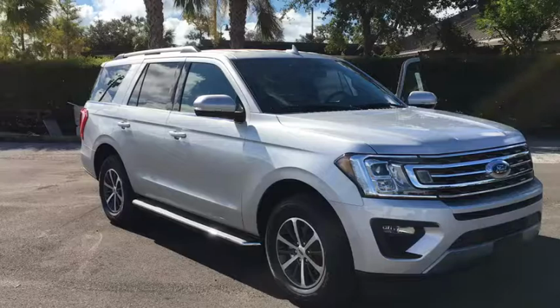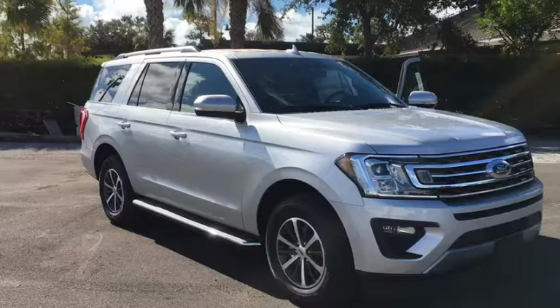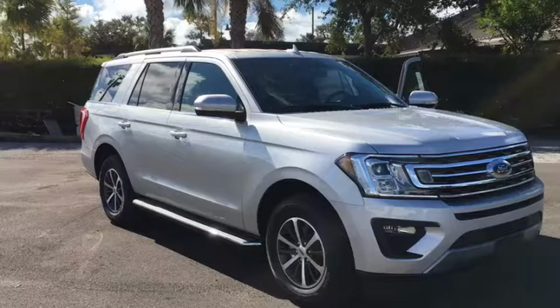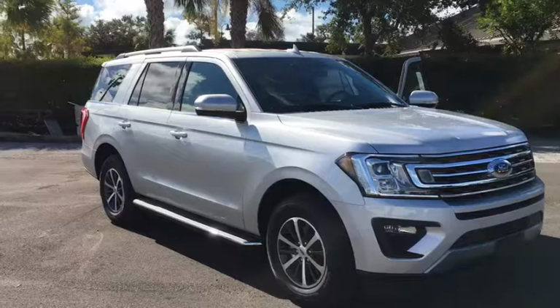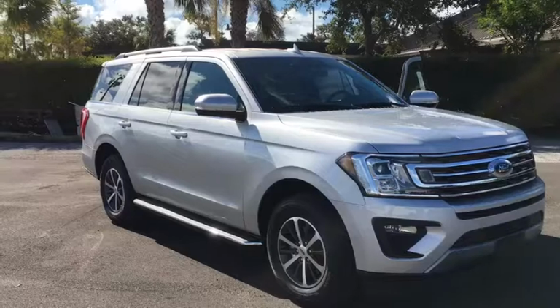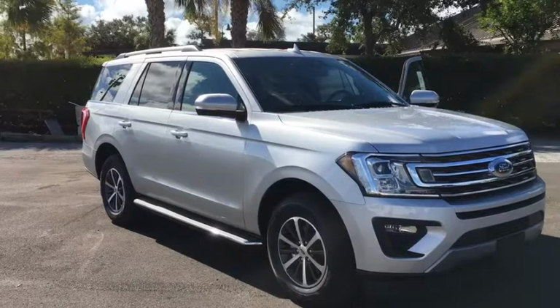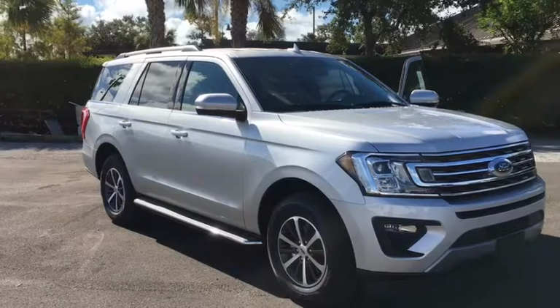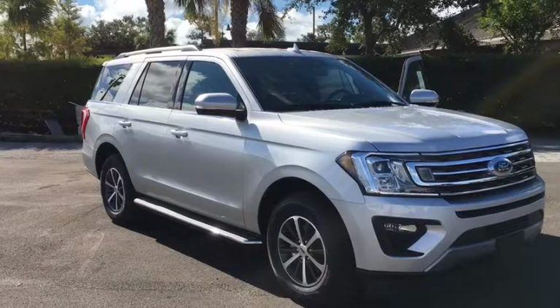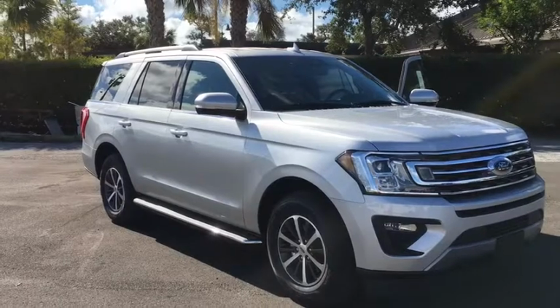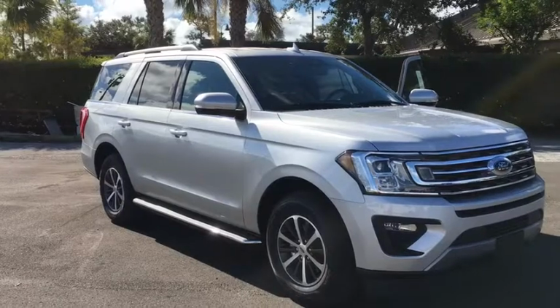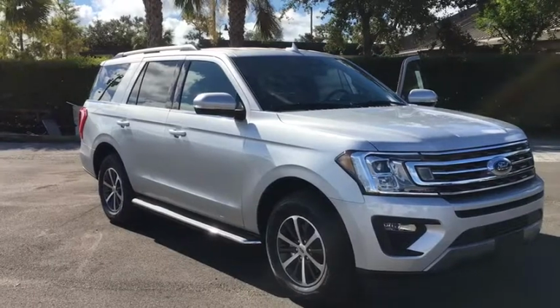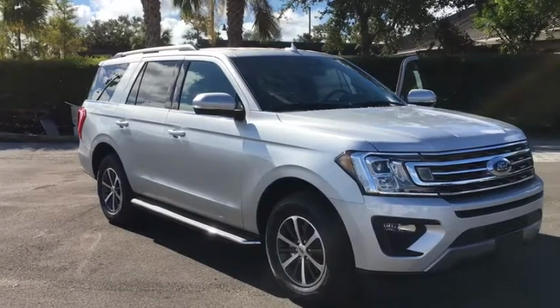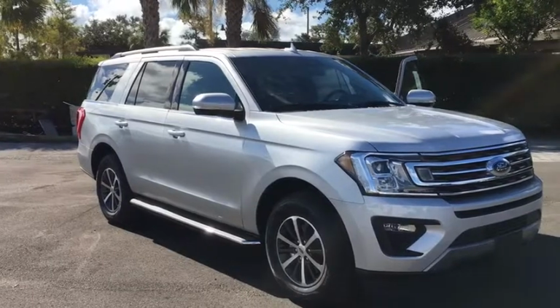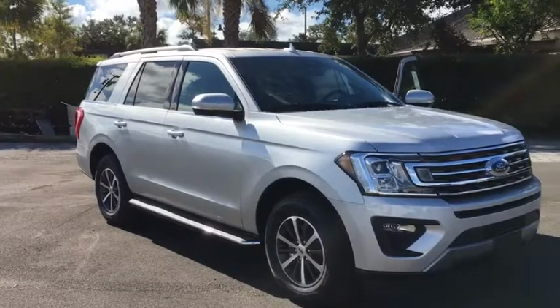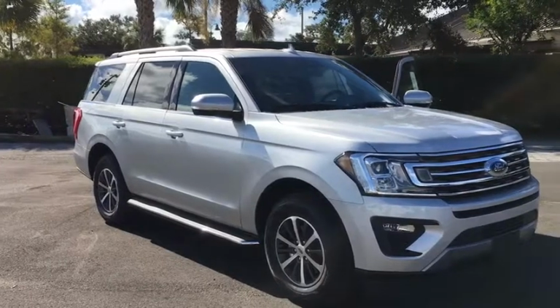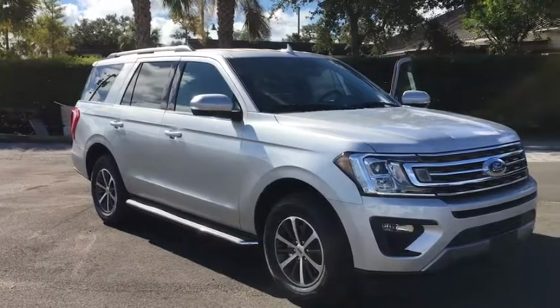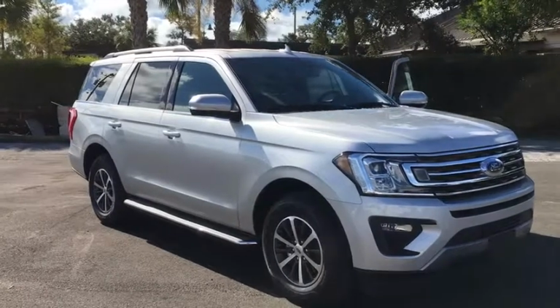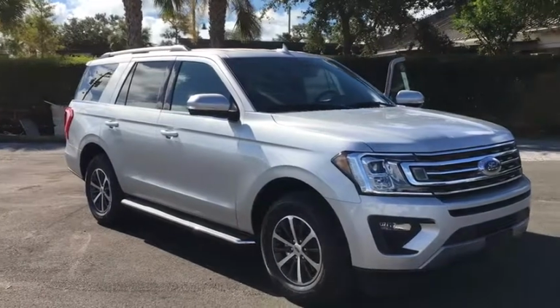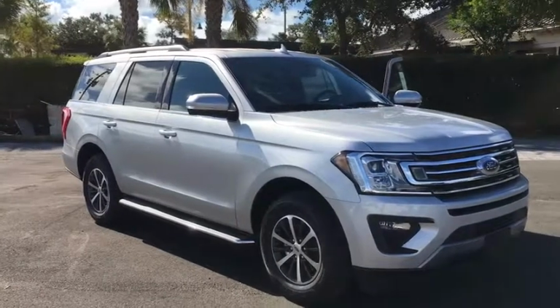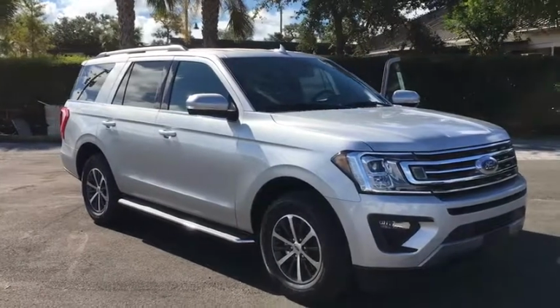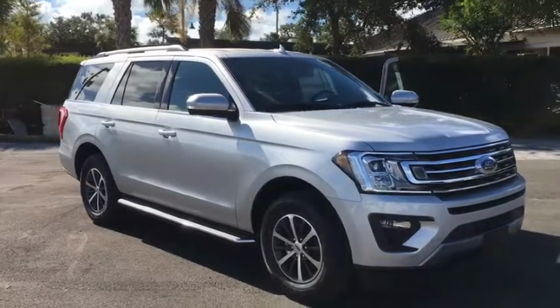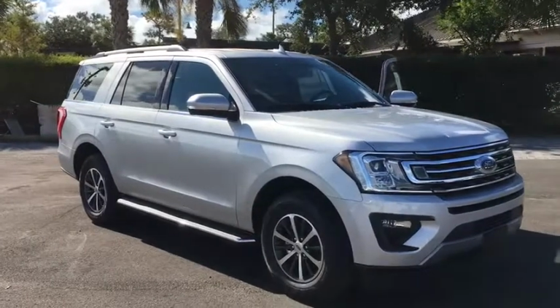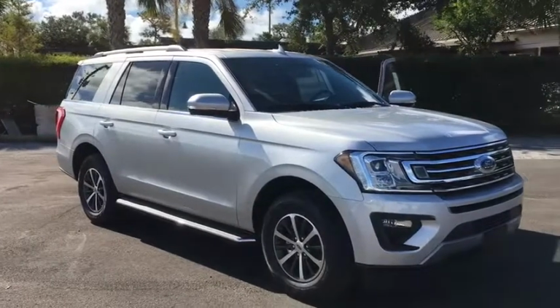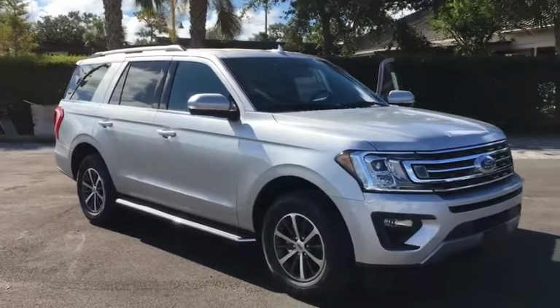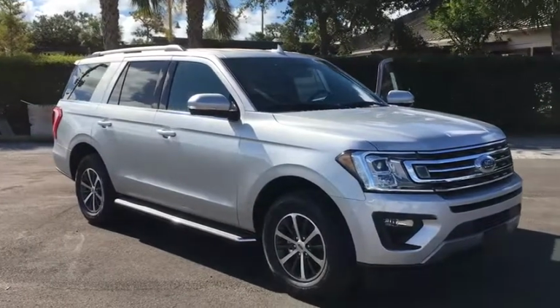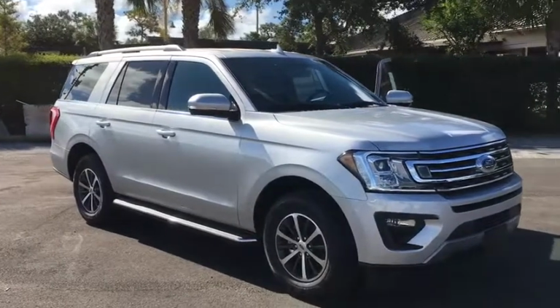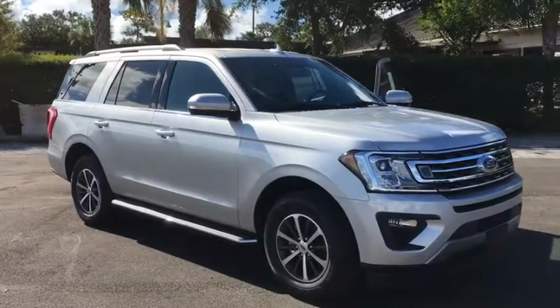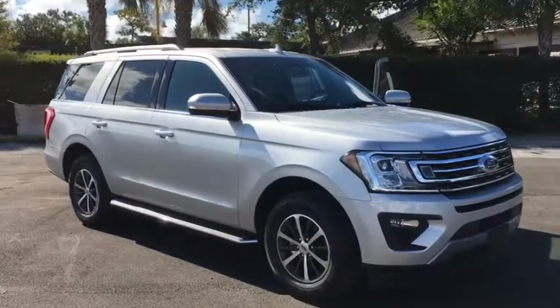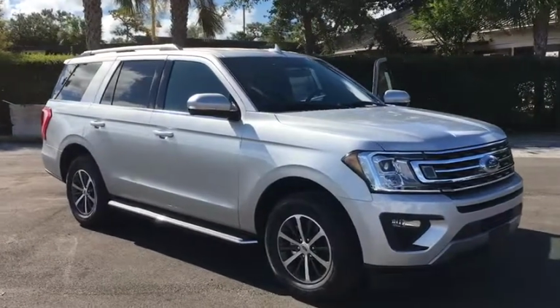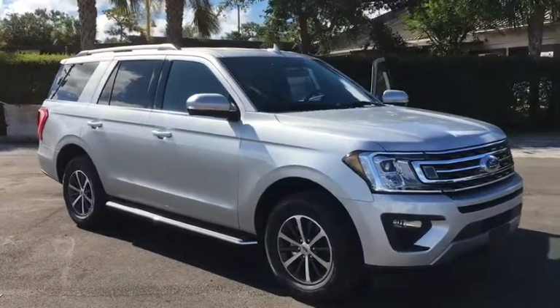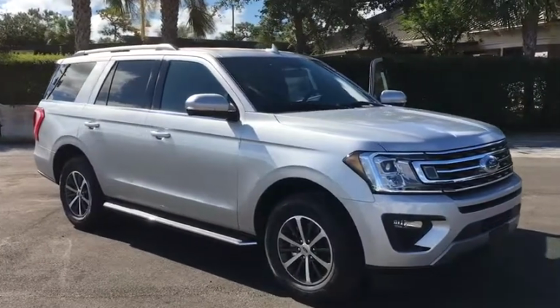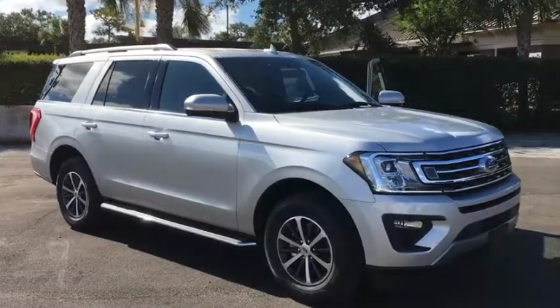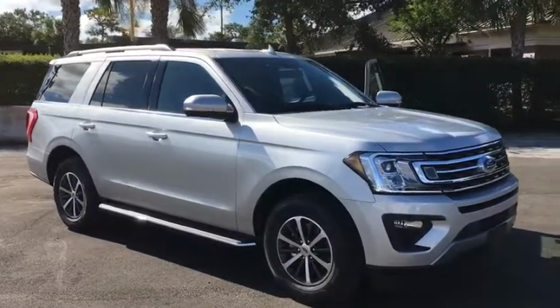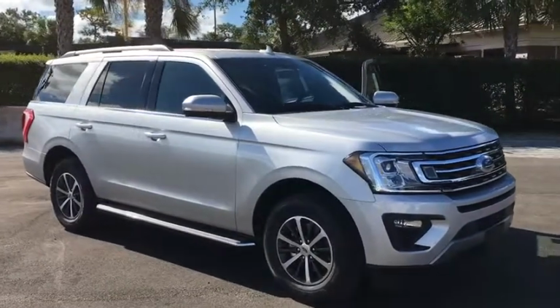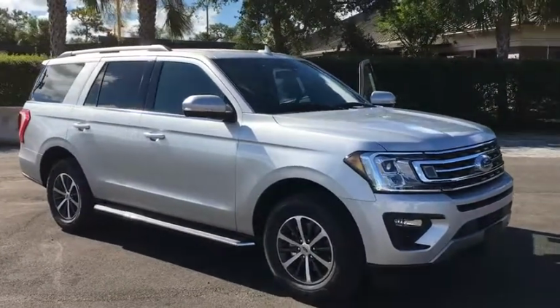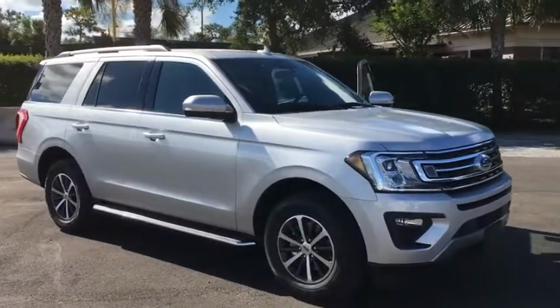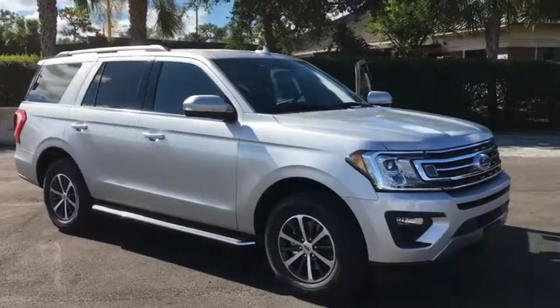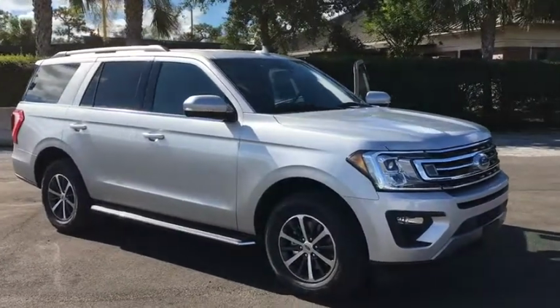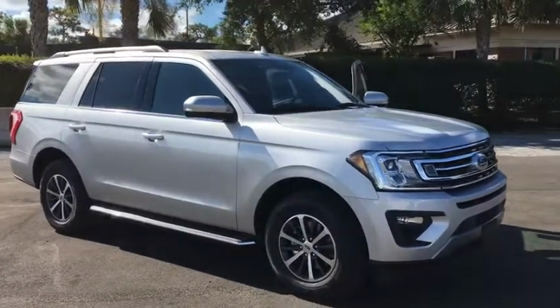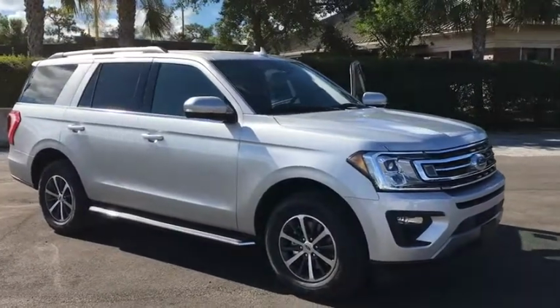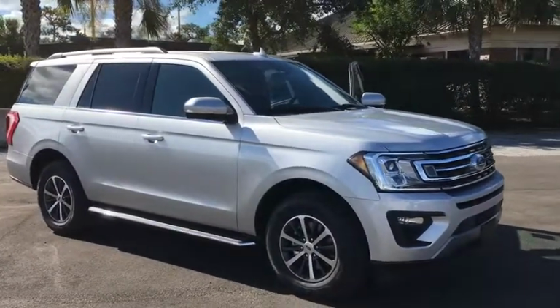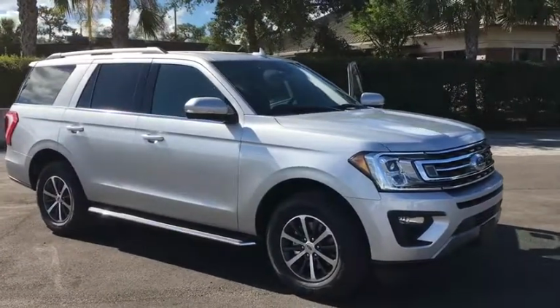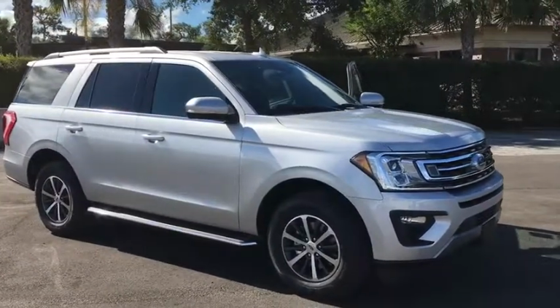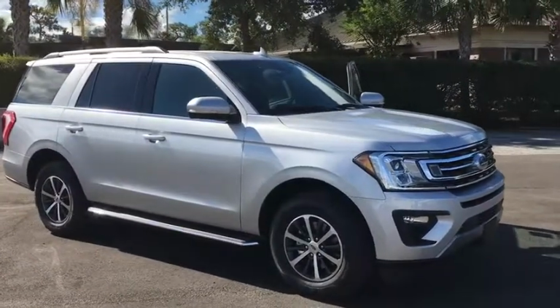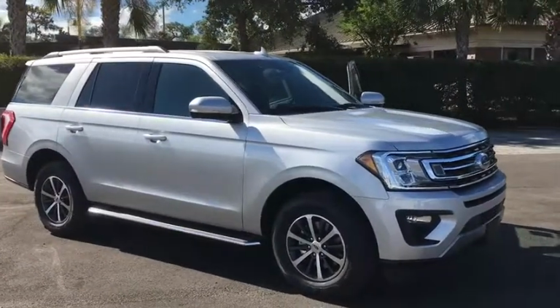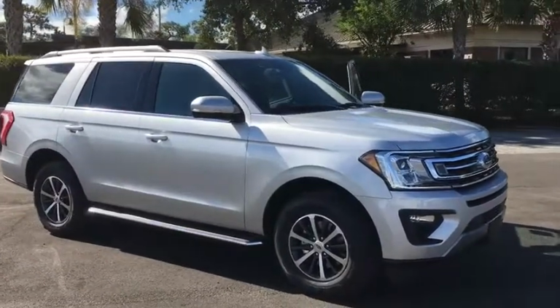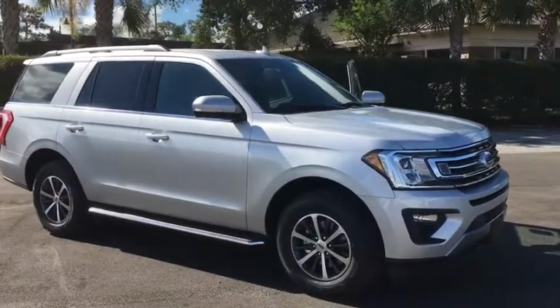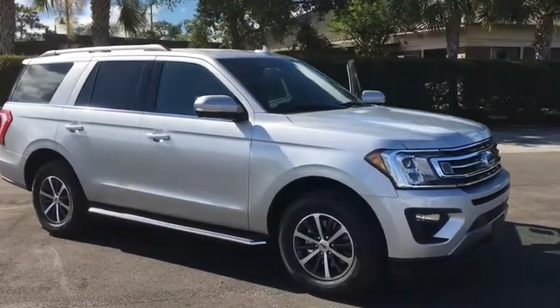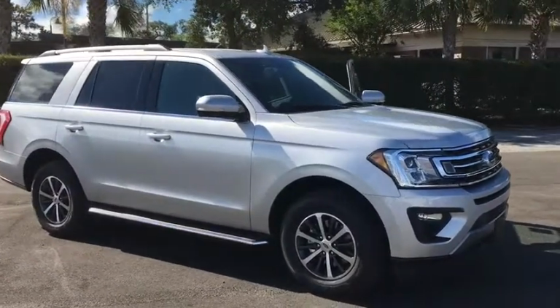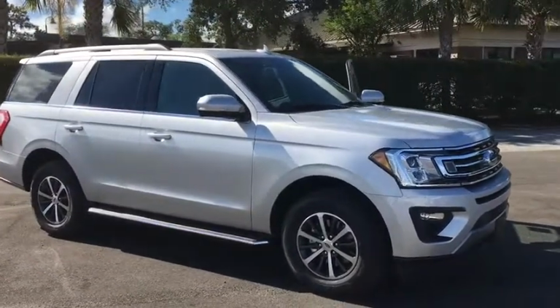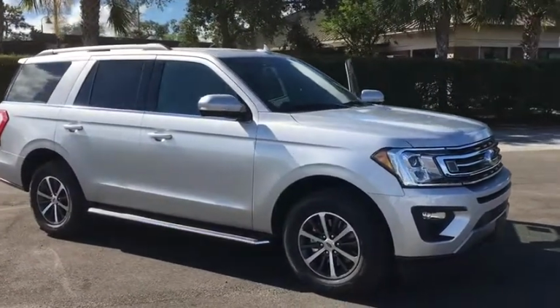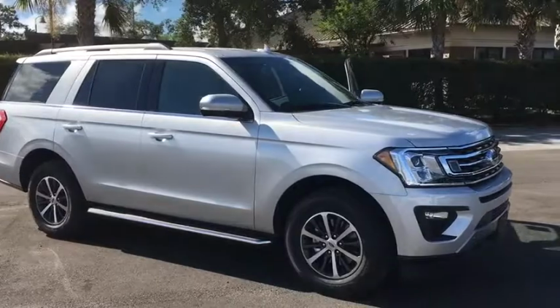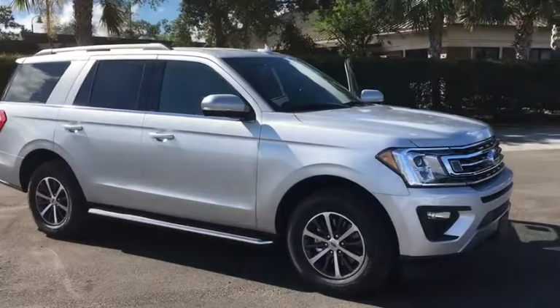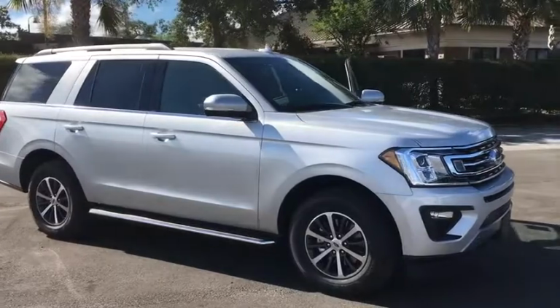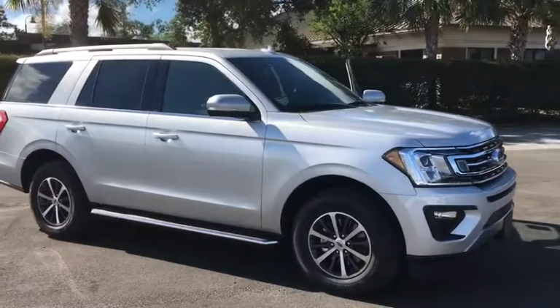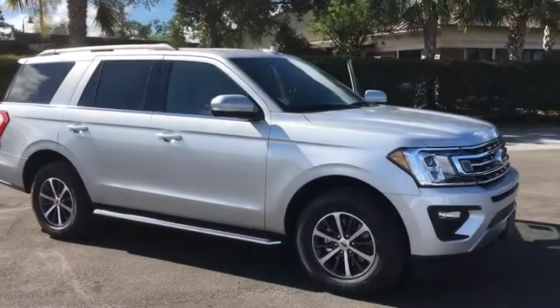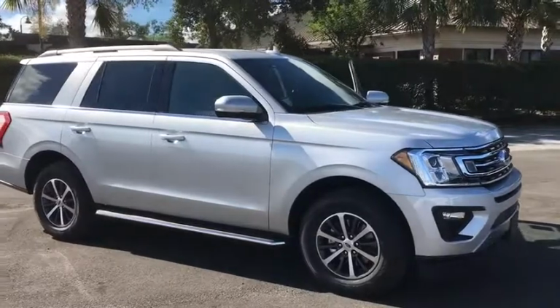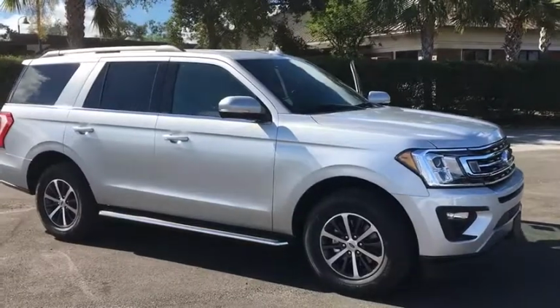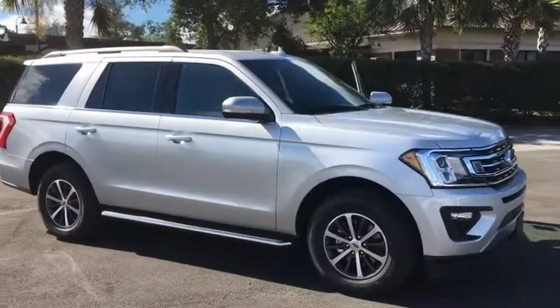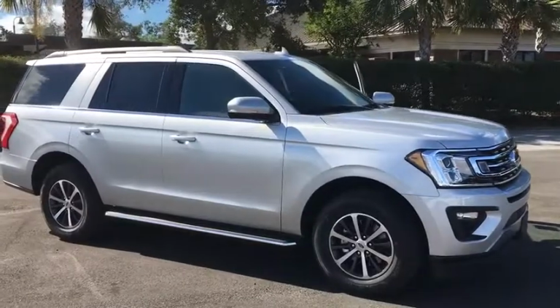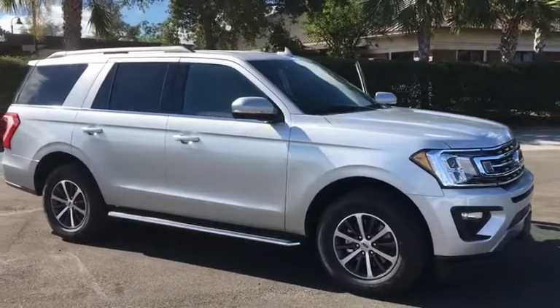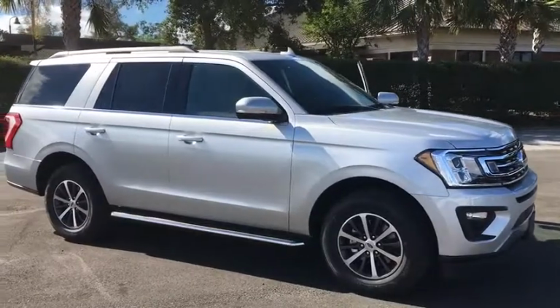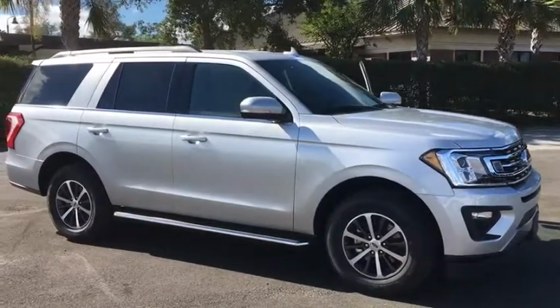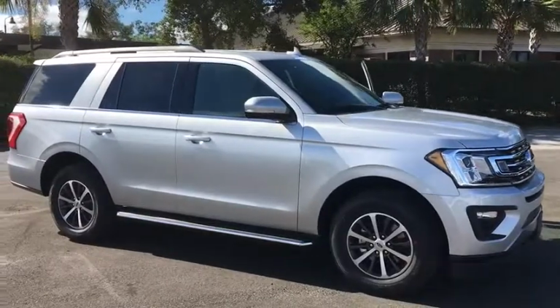The 2018 Ford Expedition. Powerful, controlled, resourceful. Expedition.